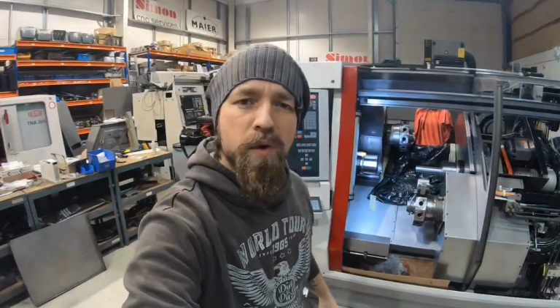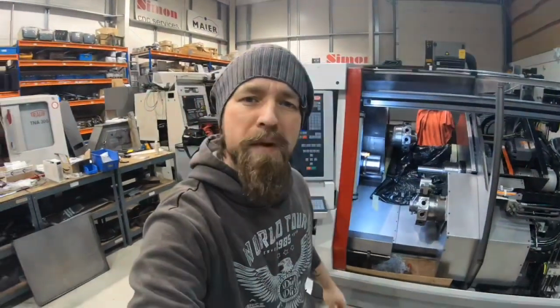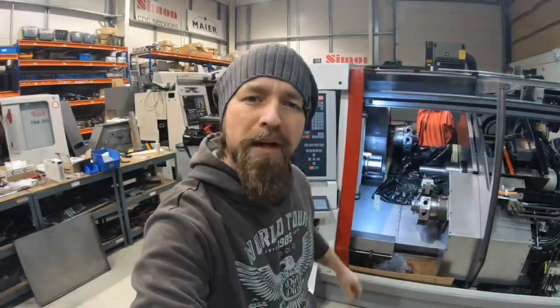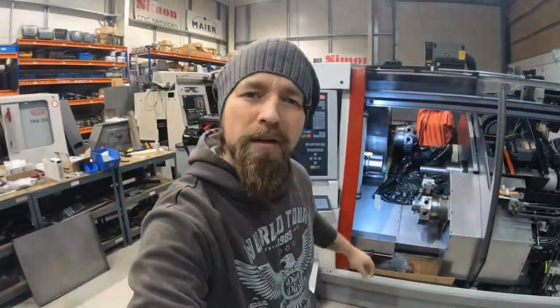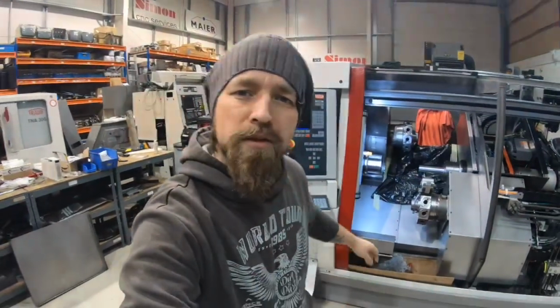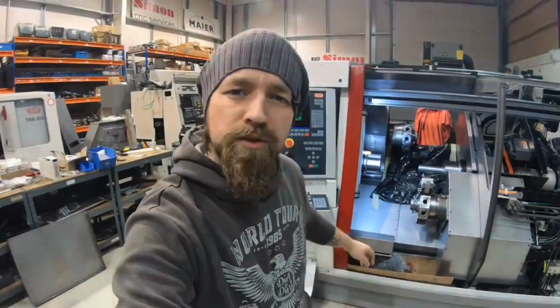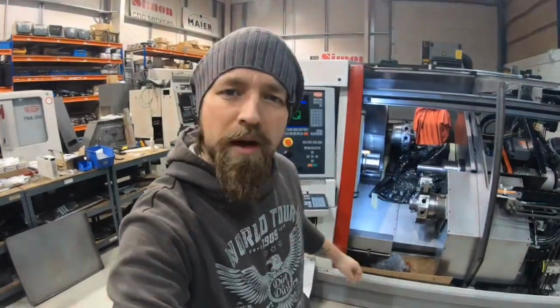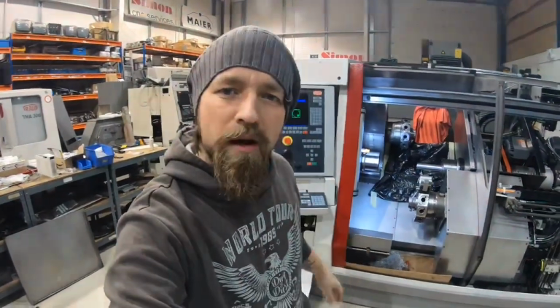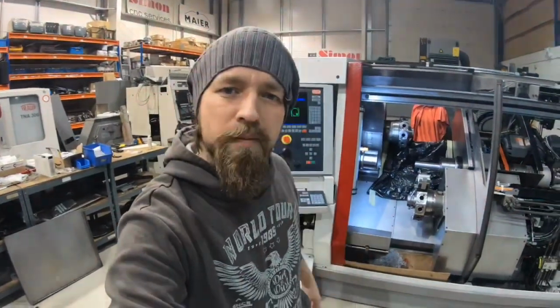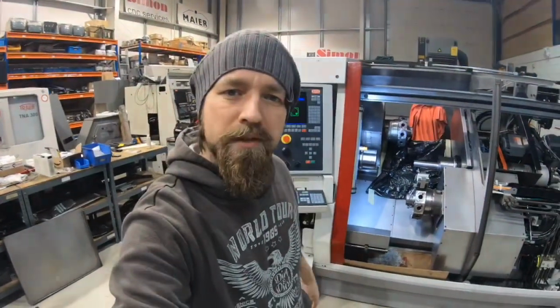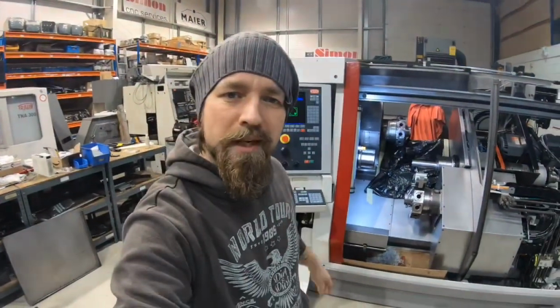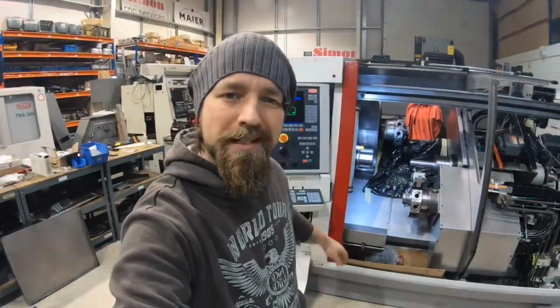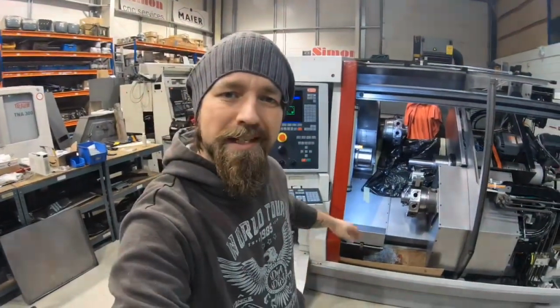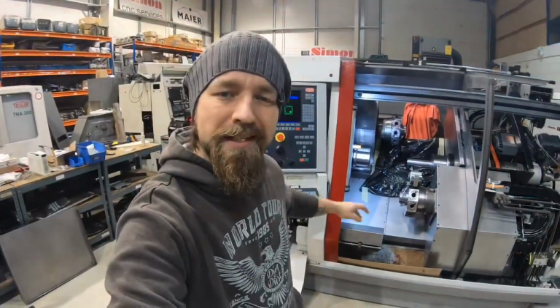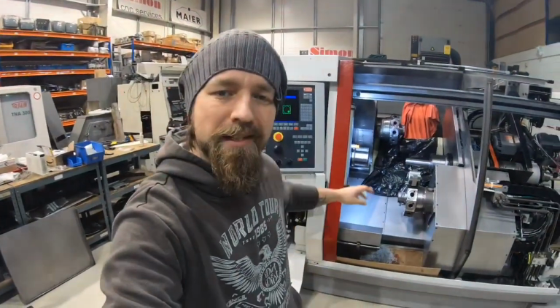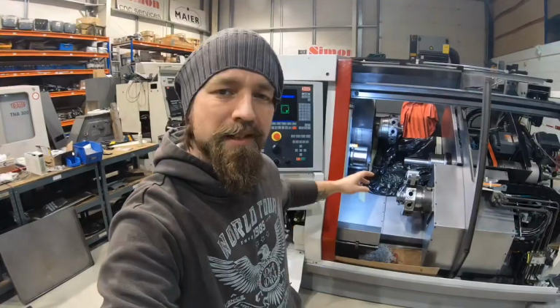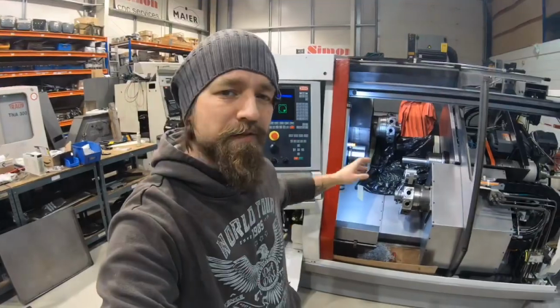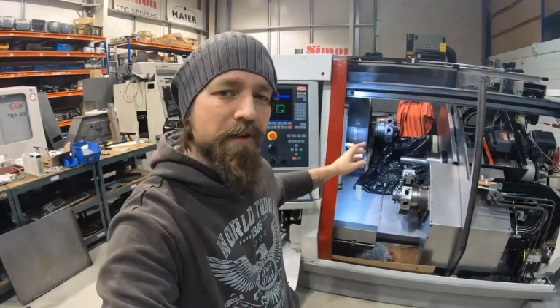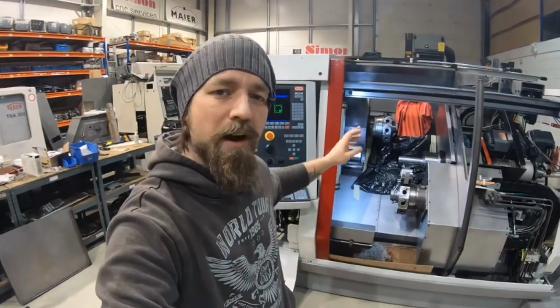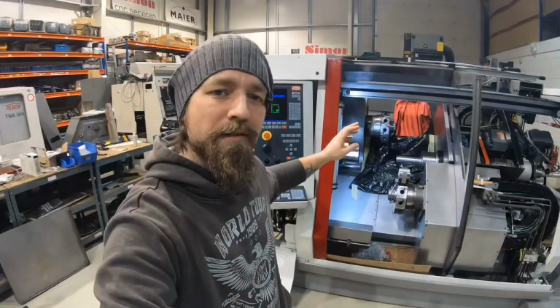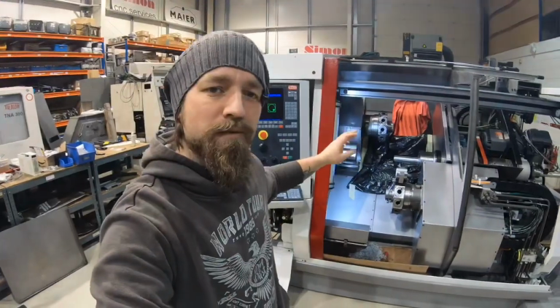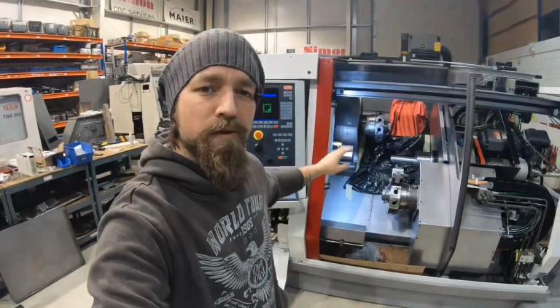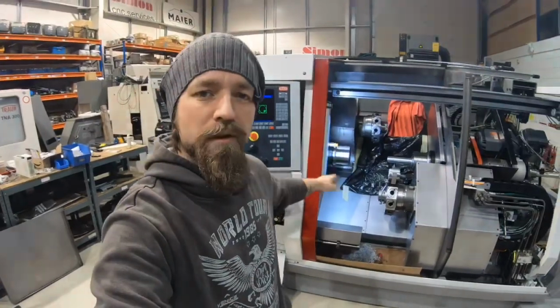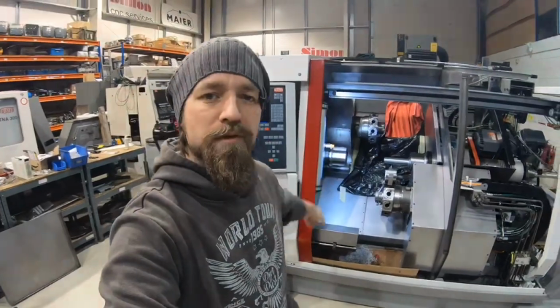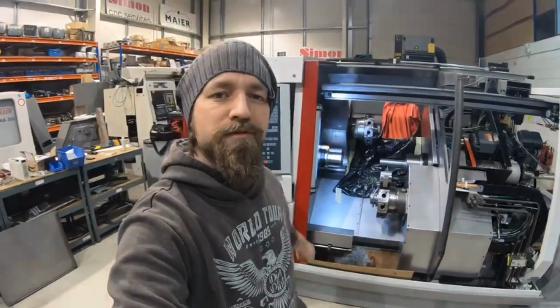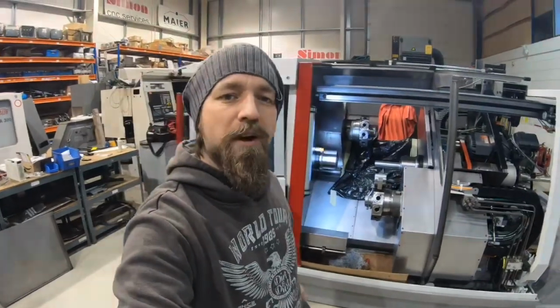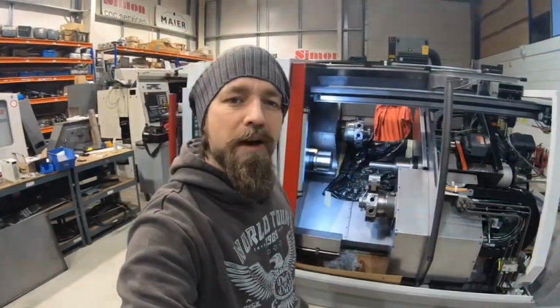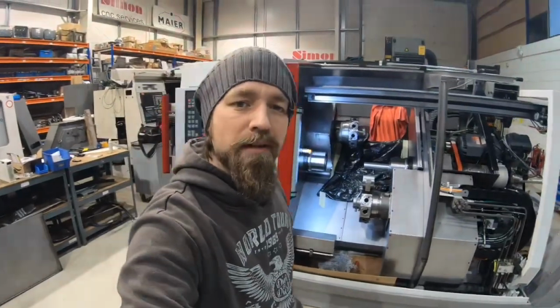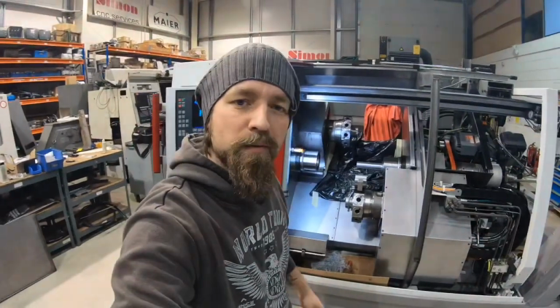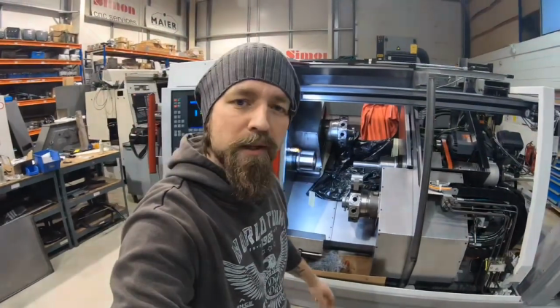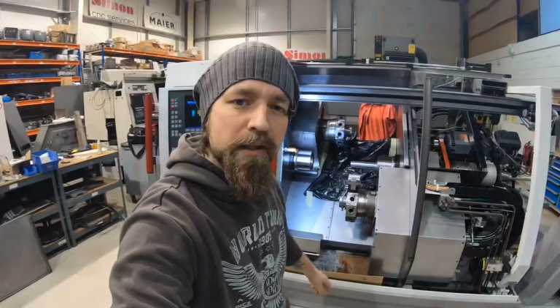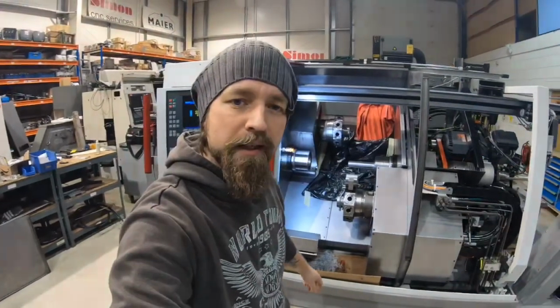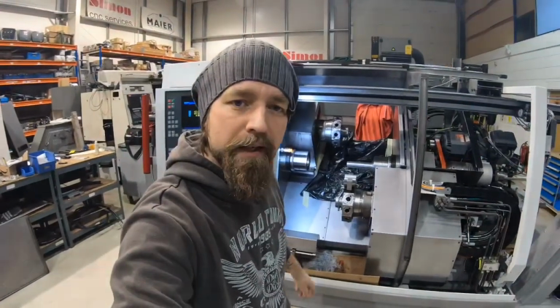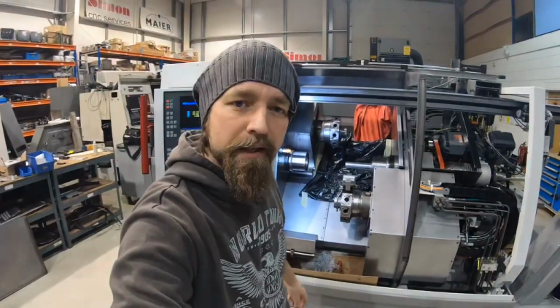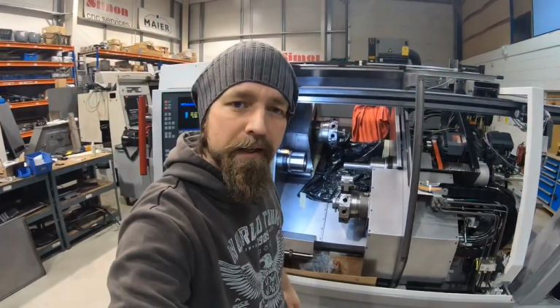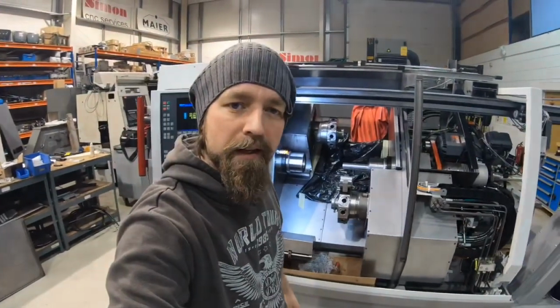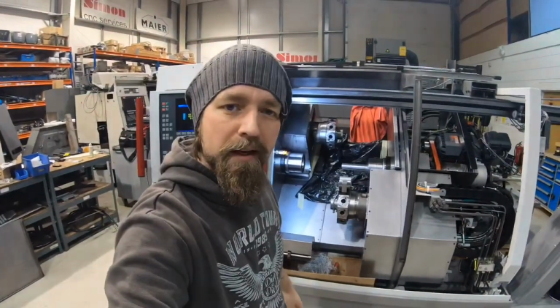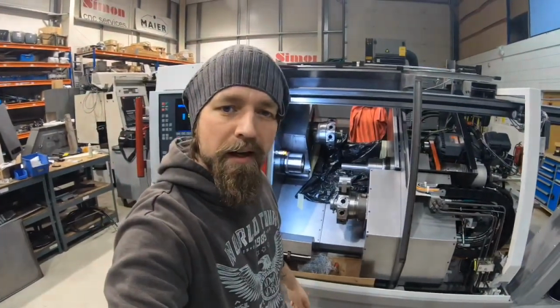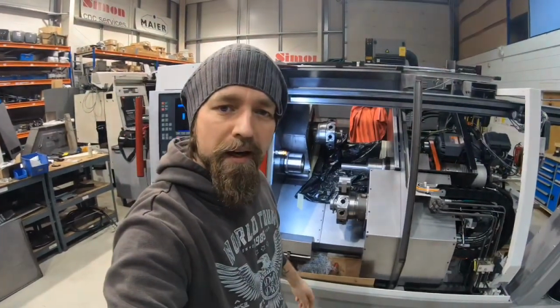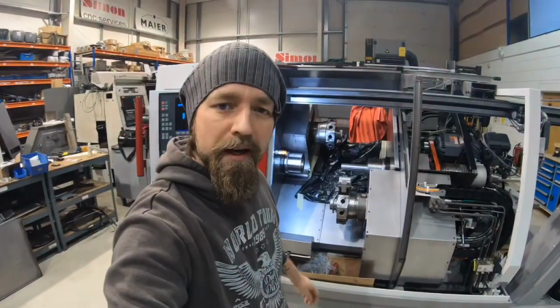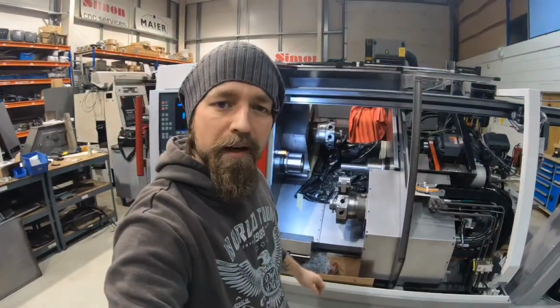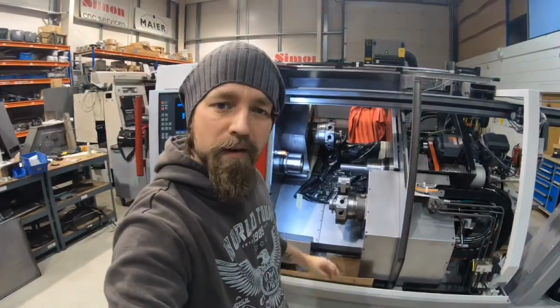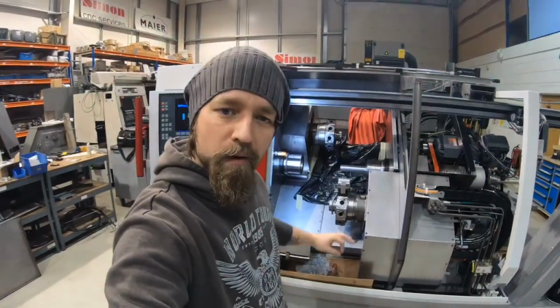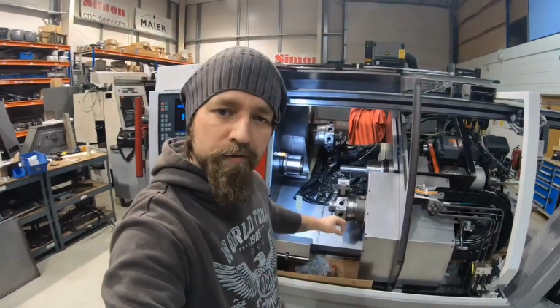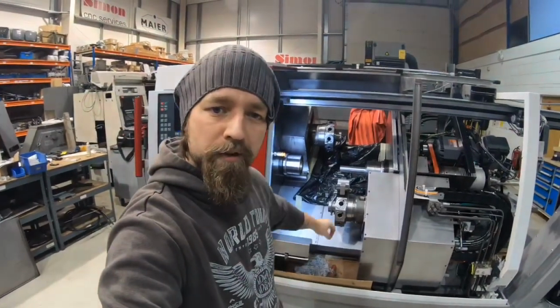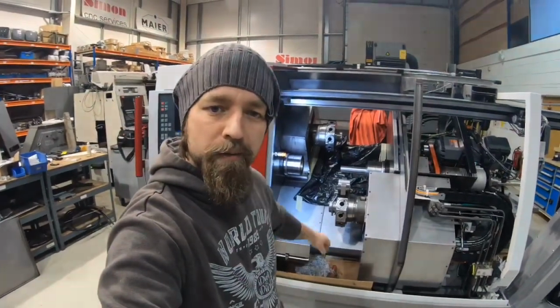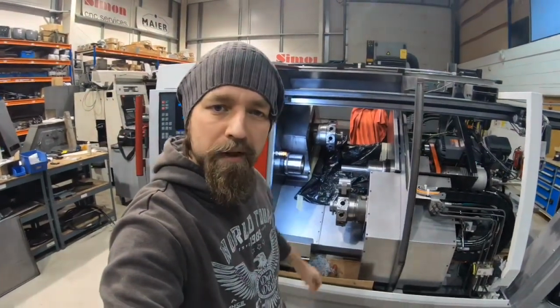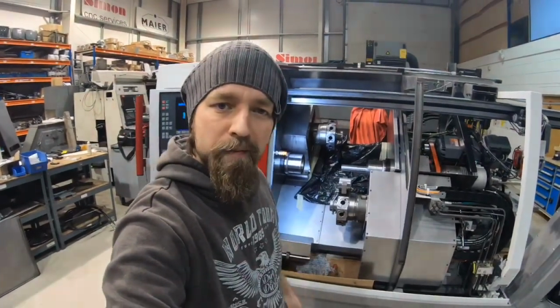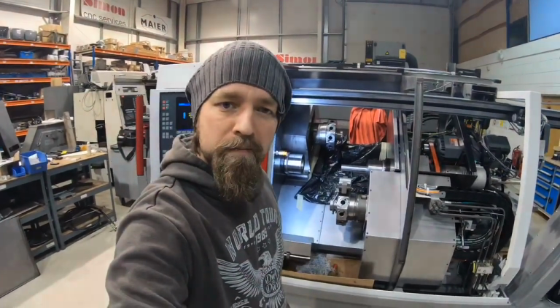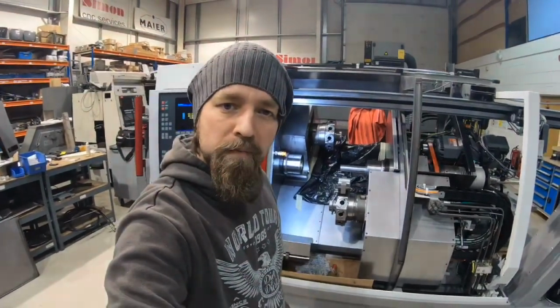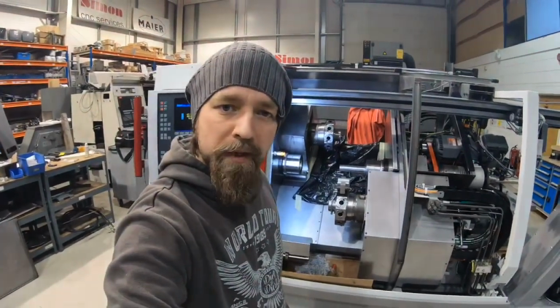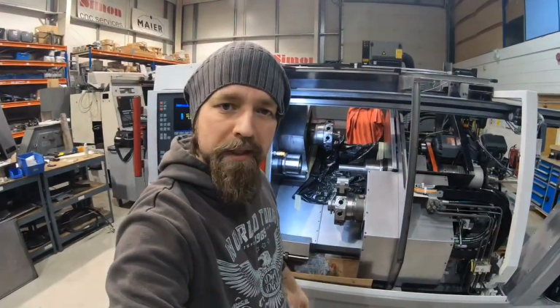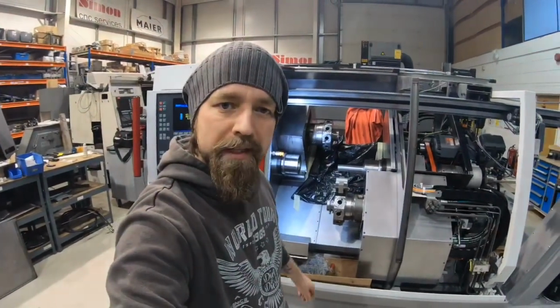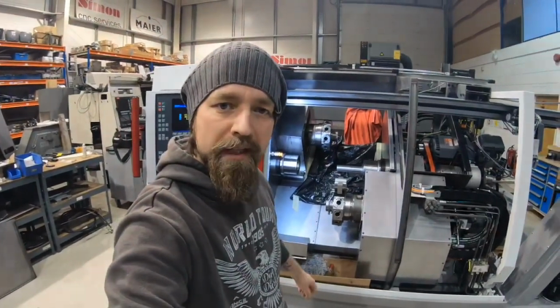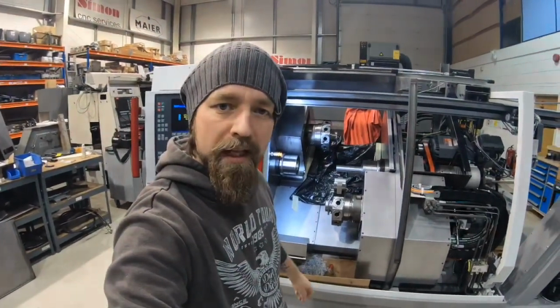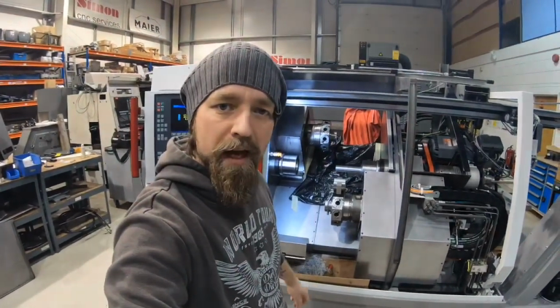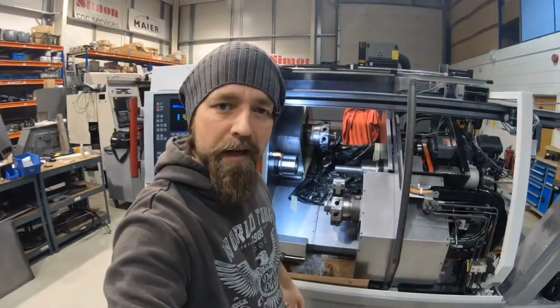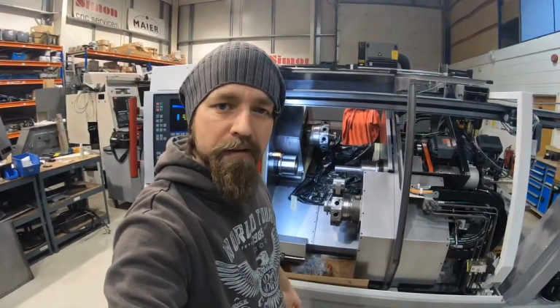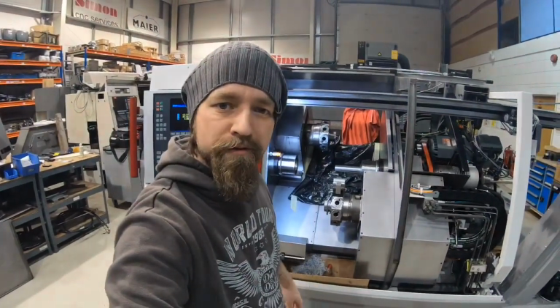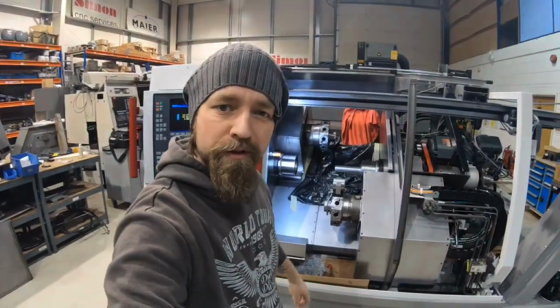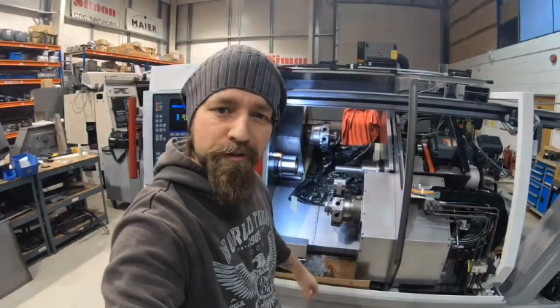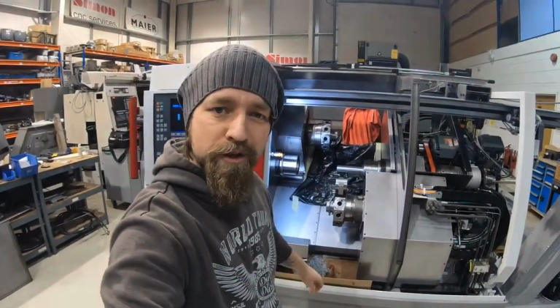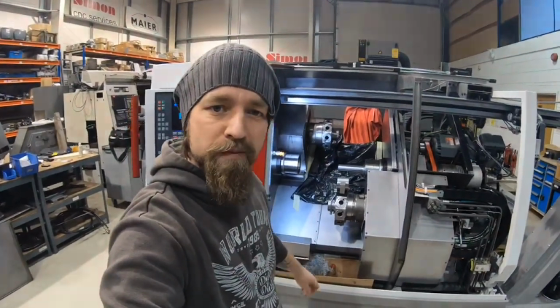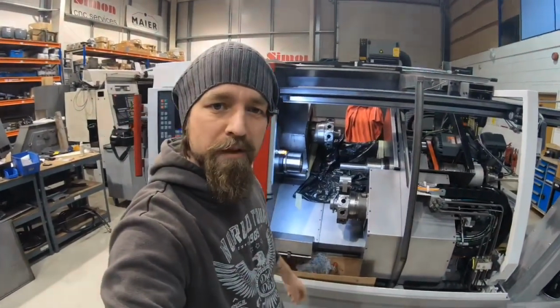We're back on the trail with the TNC65 and we're in this final week here. Hopefully we're going to meet the deadline for Christmas.